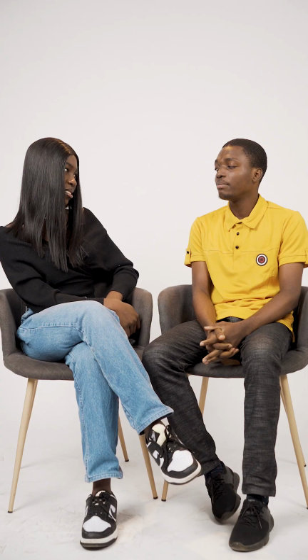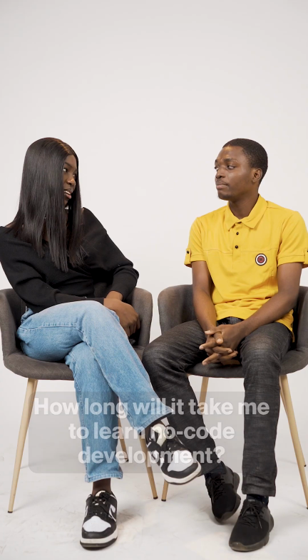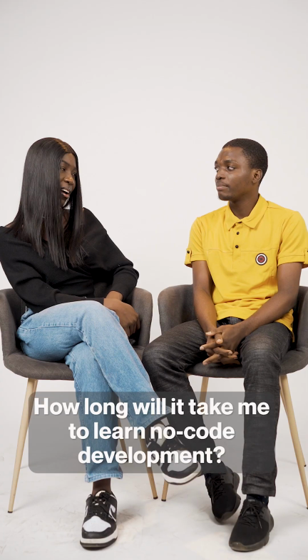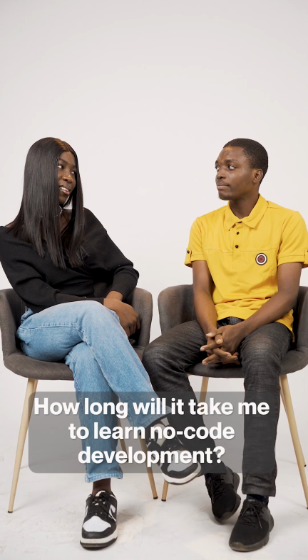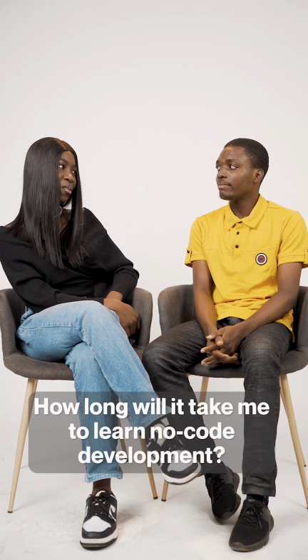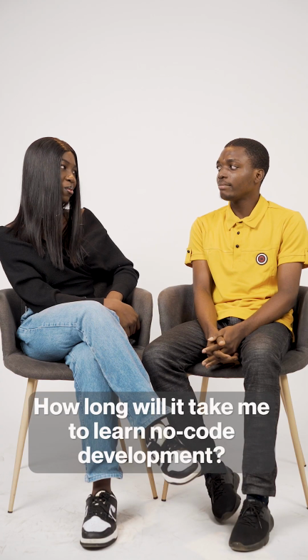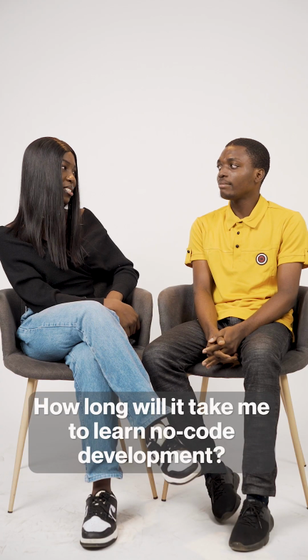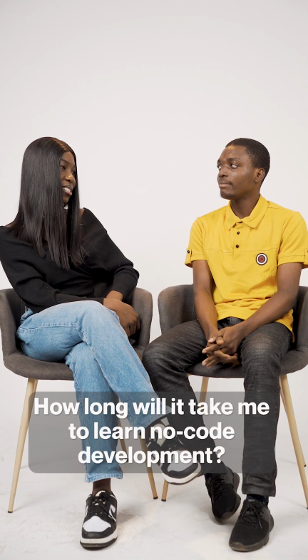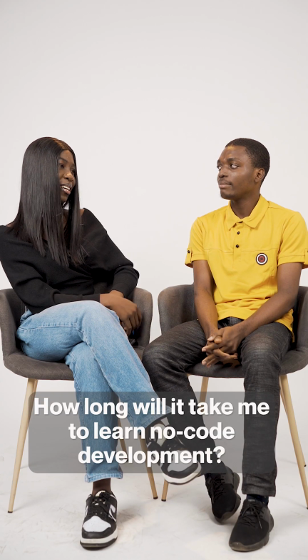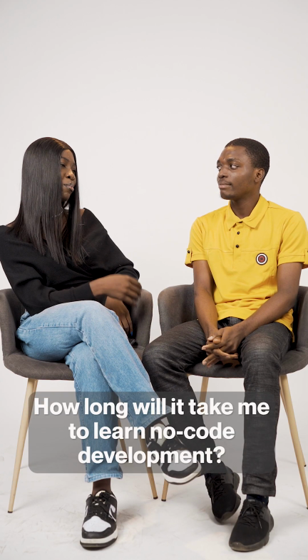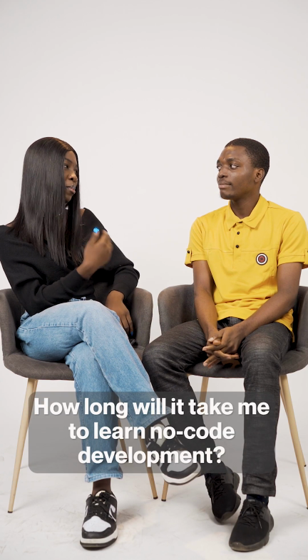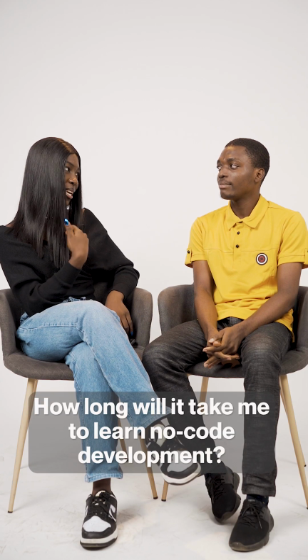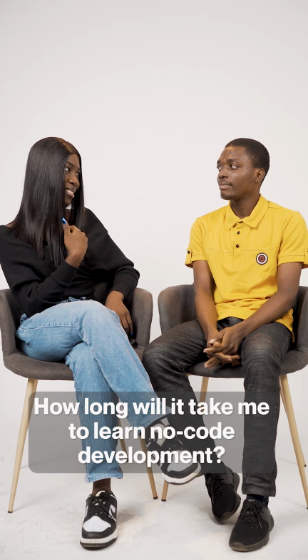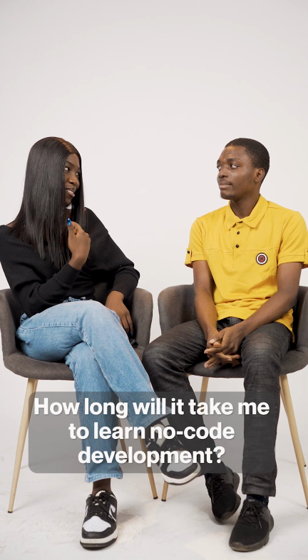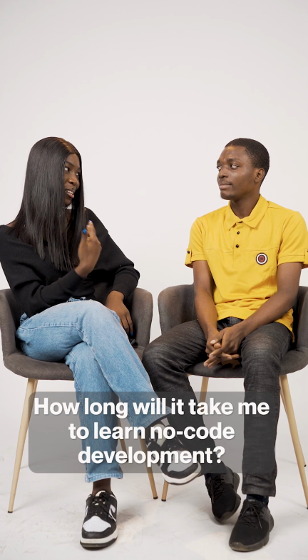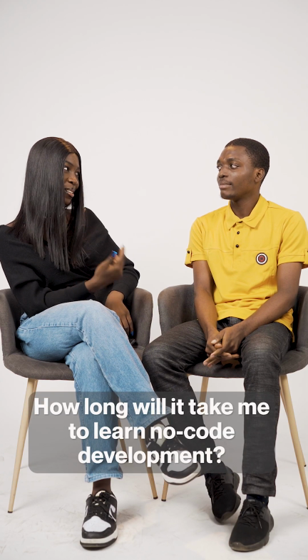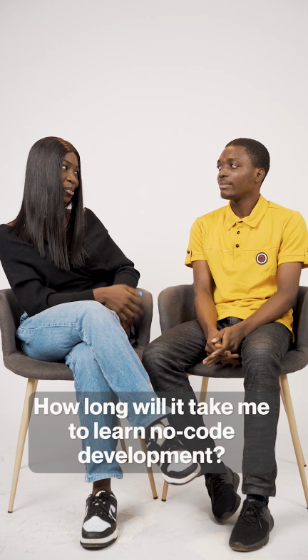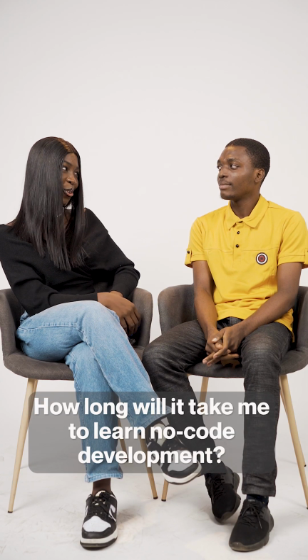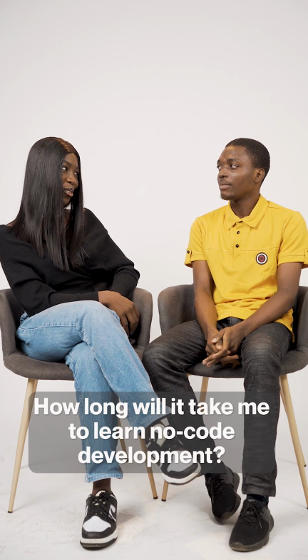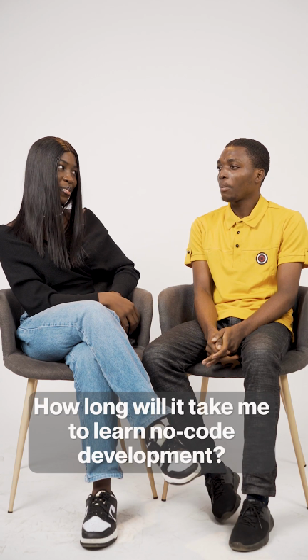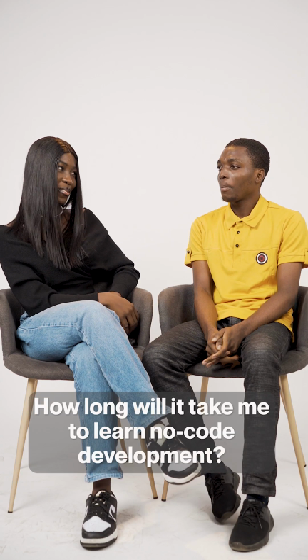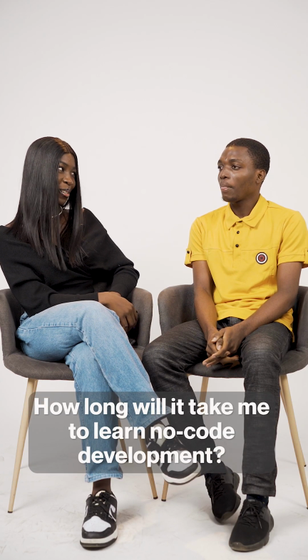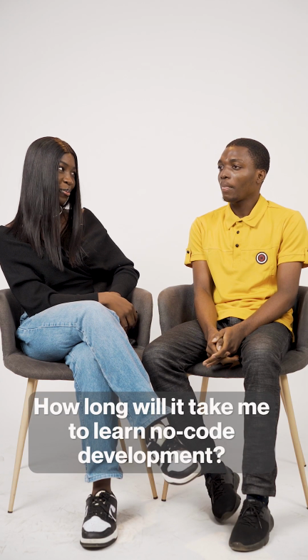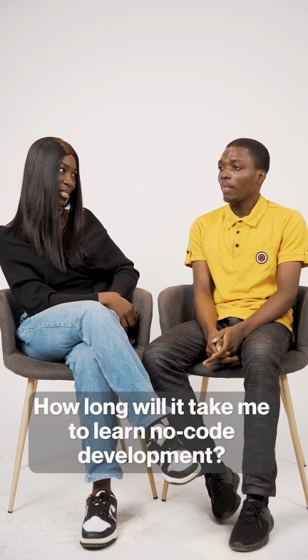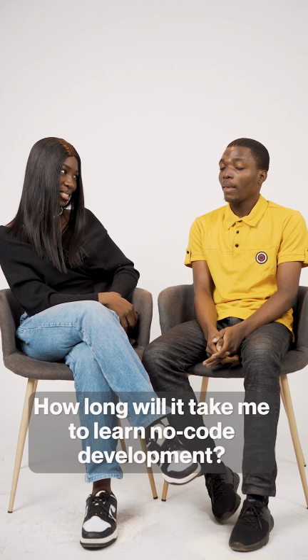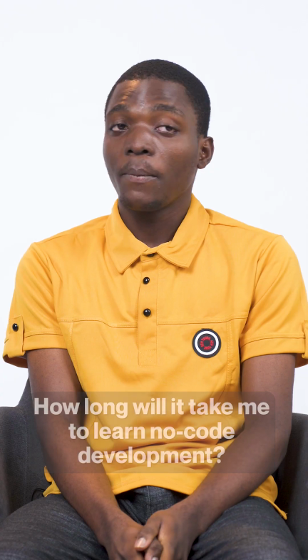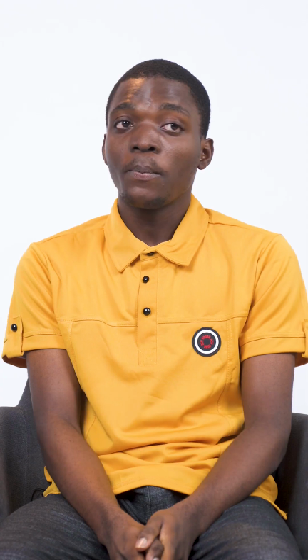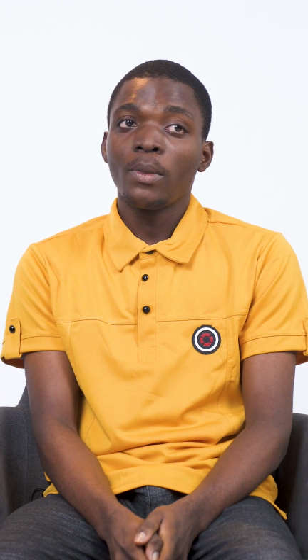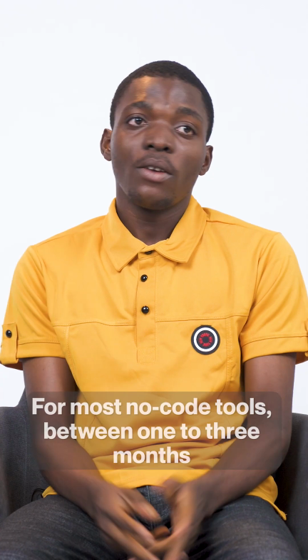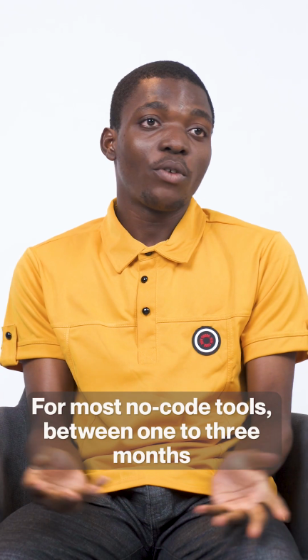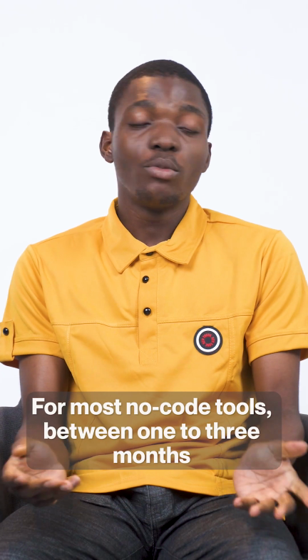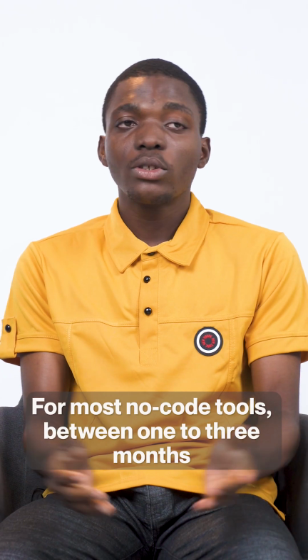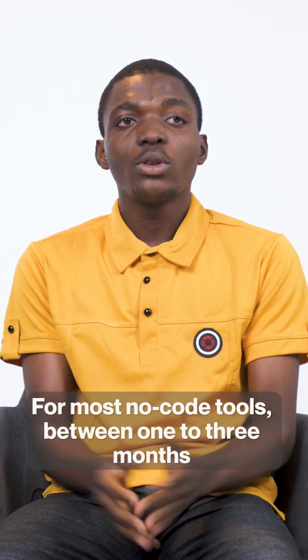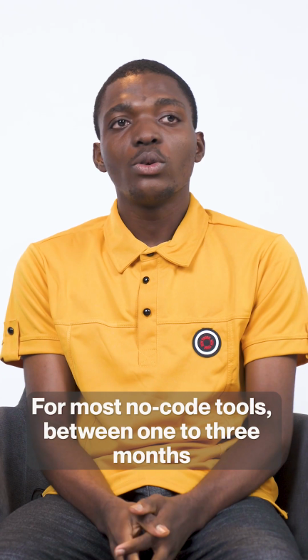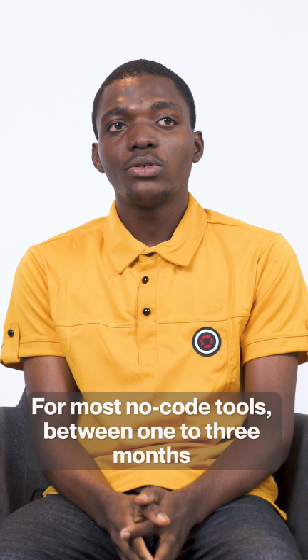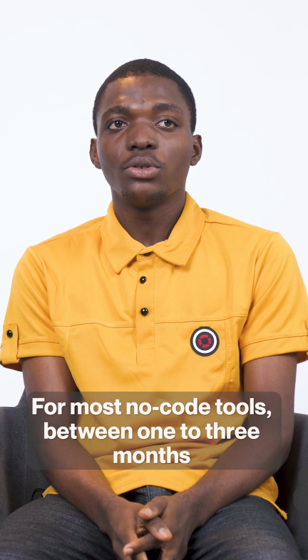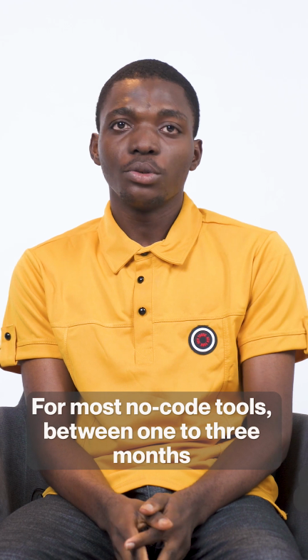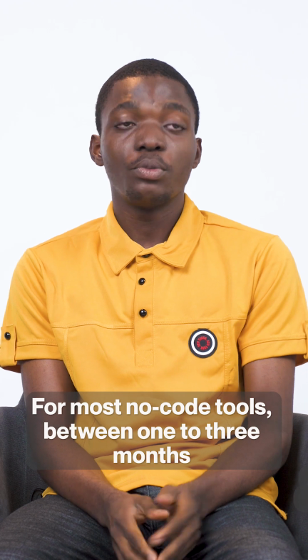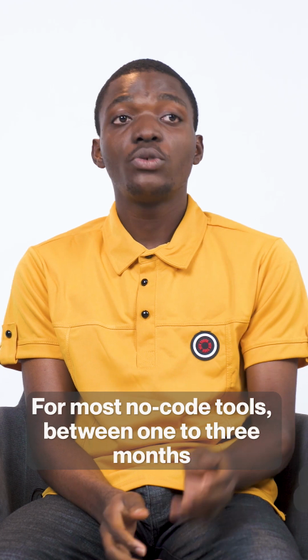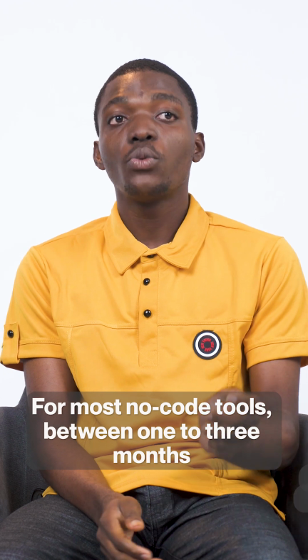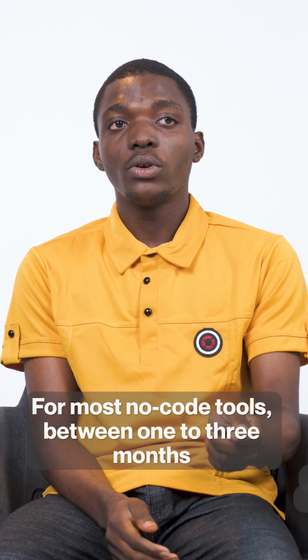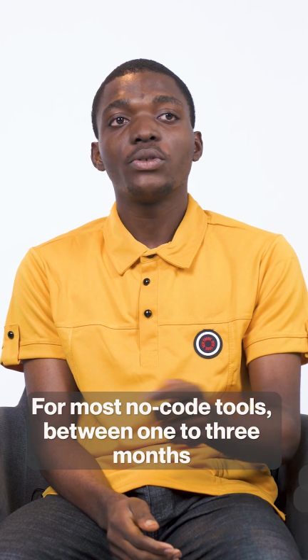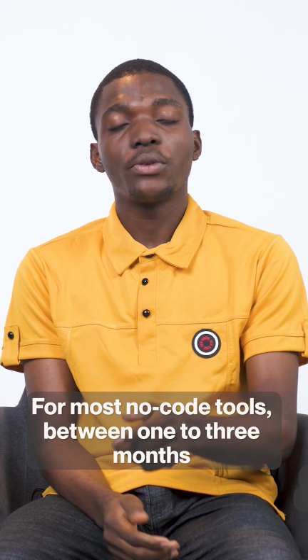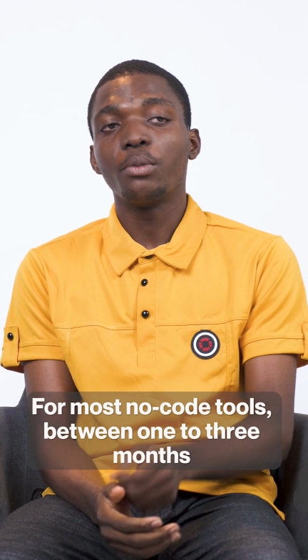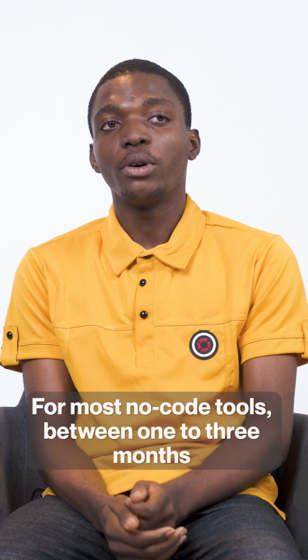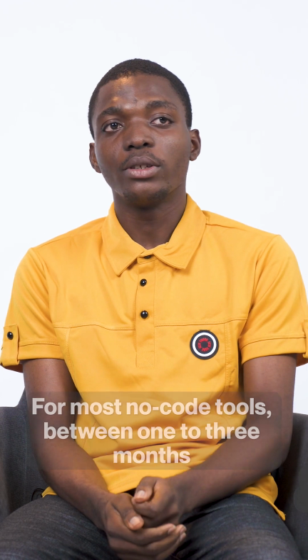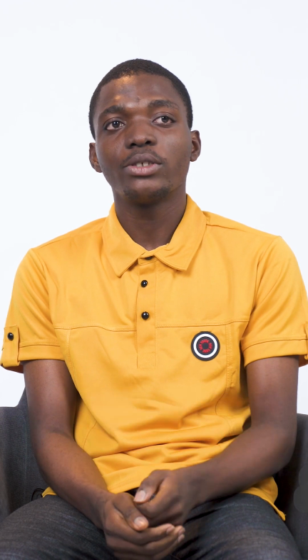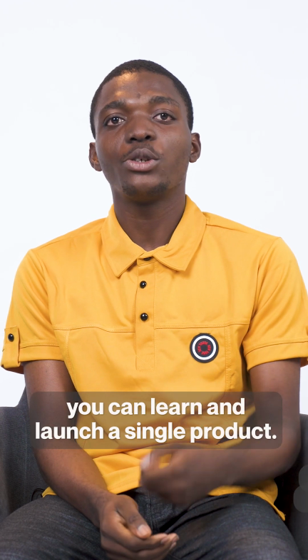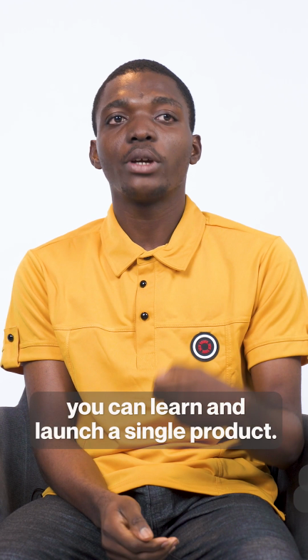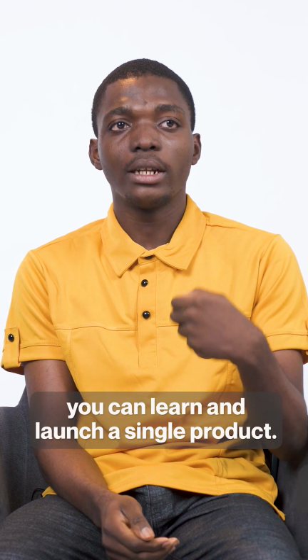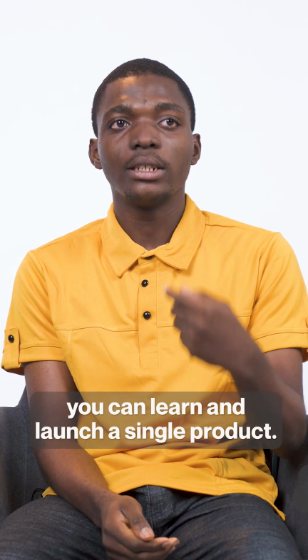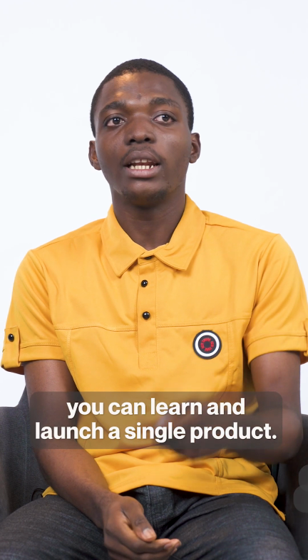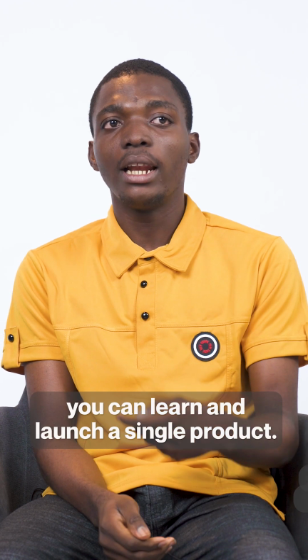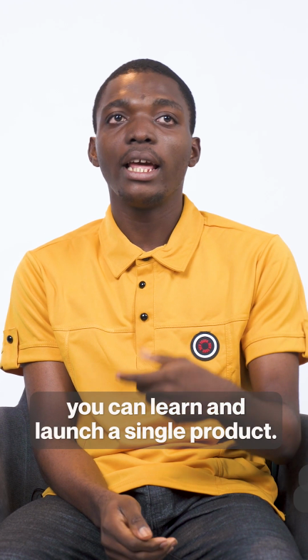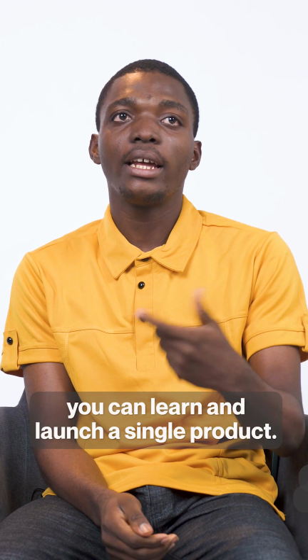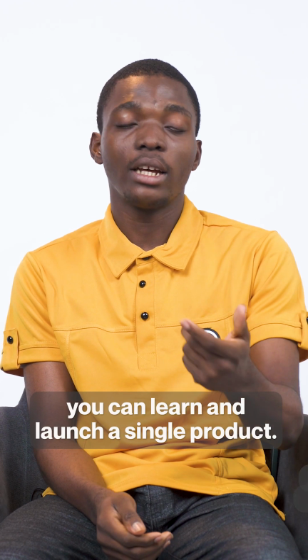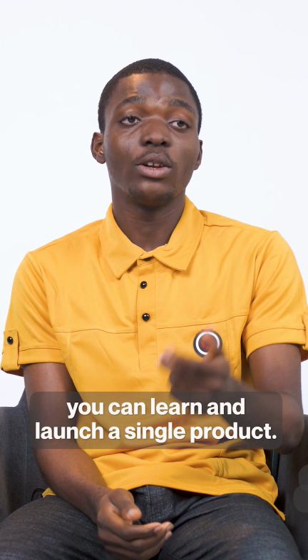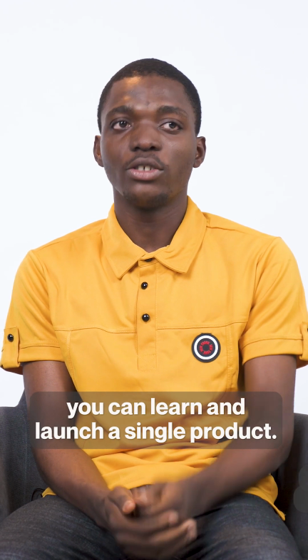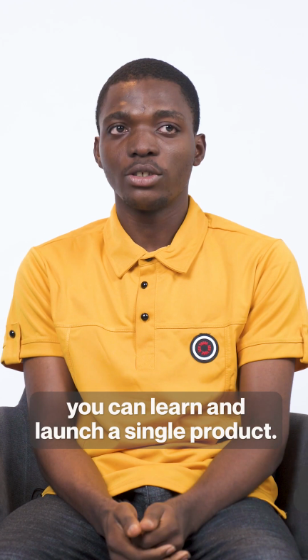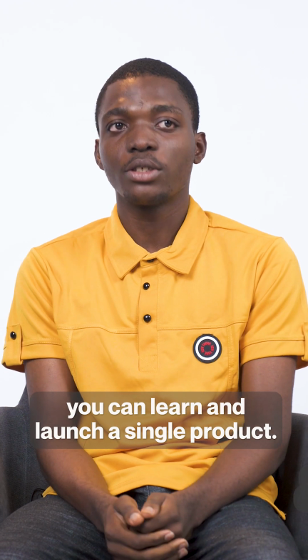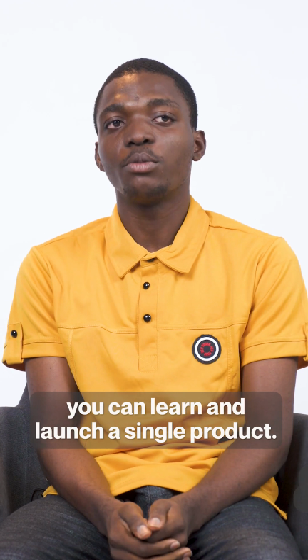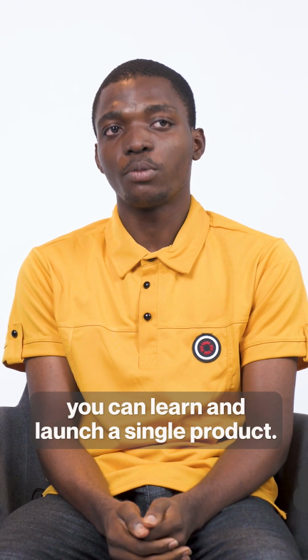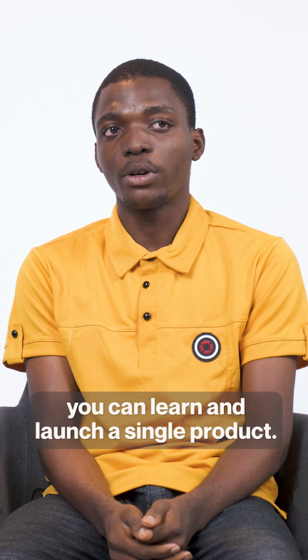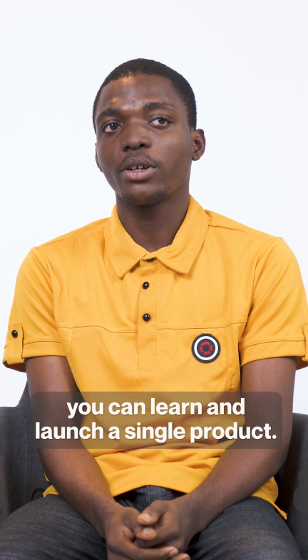How long will it take me to learn no-code development? For most no-code tools, between one to three months you can learn and launch a single product.